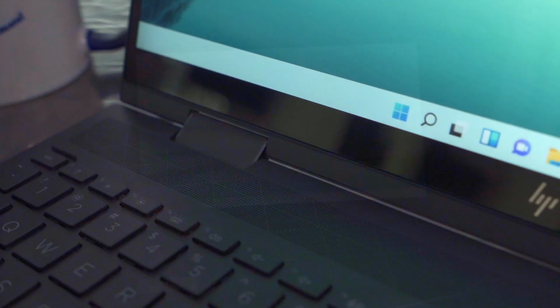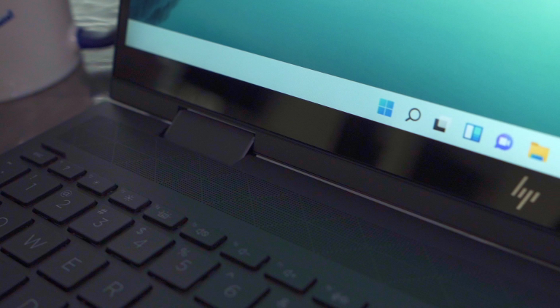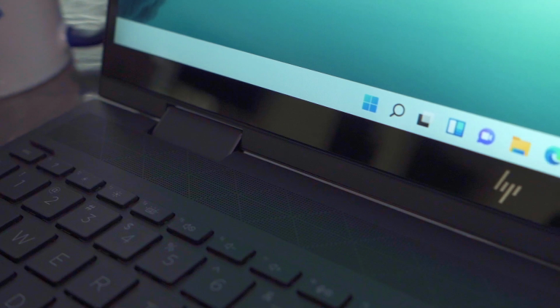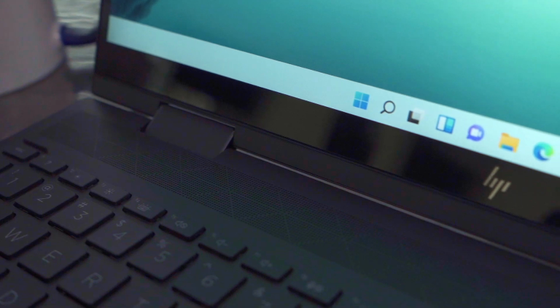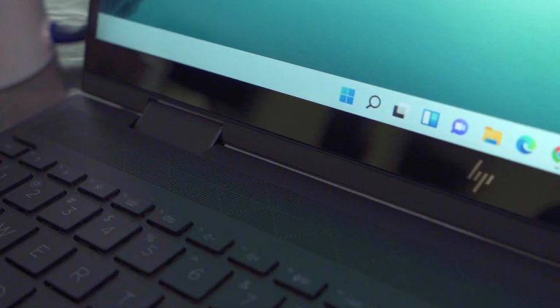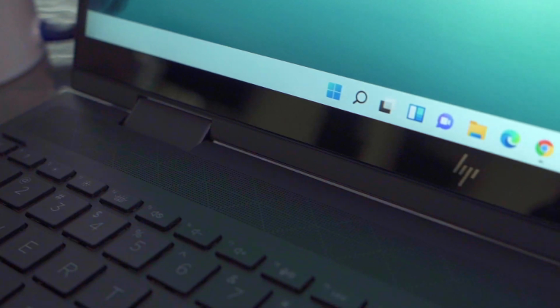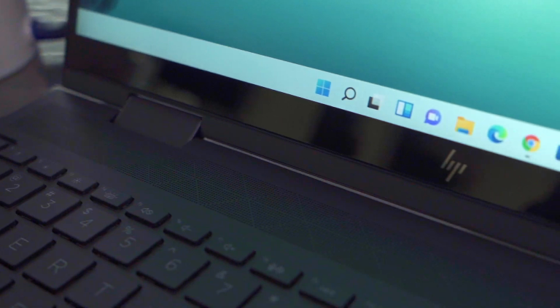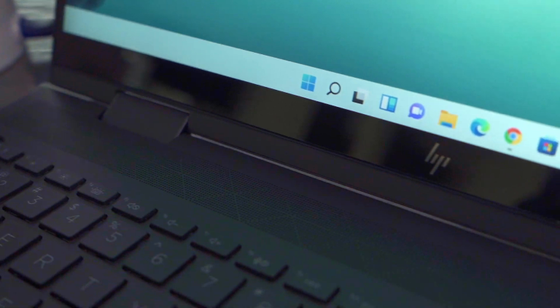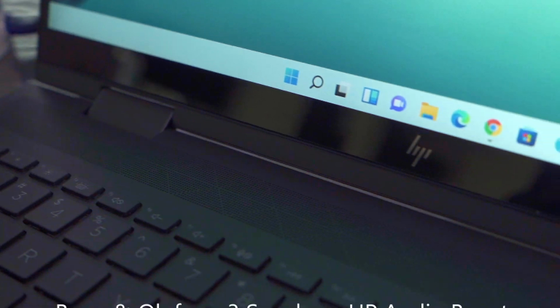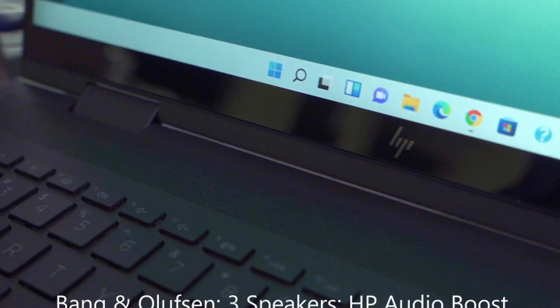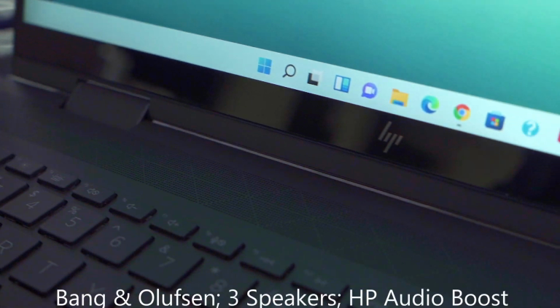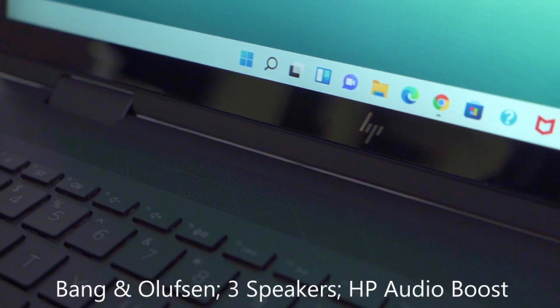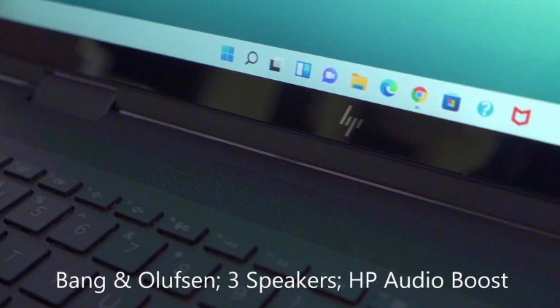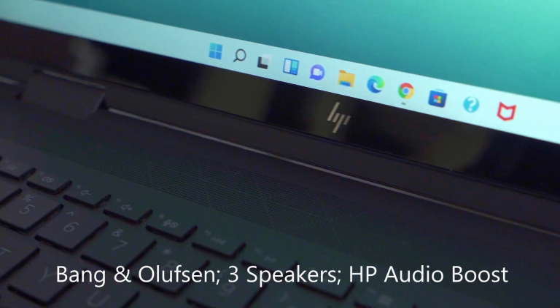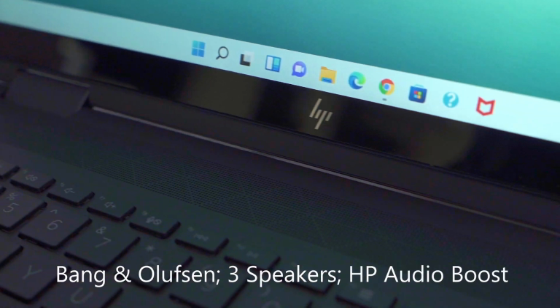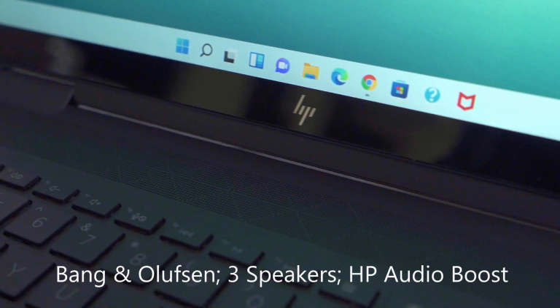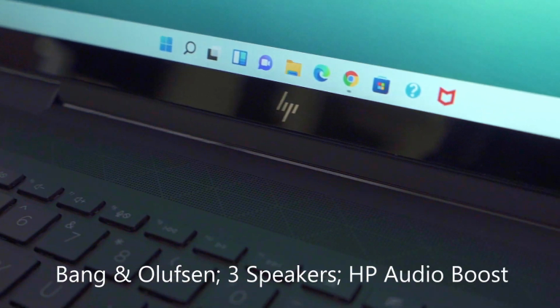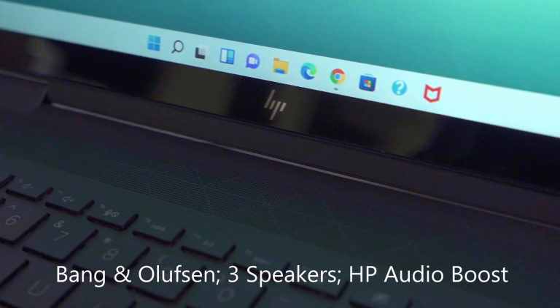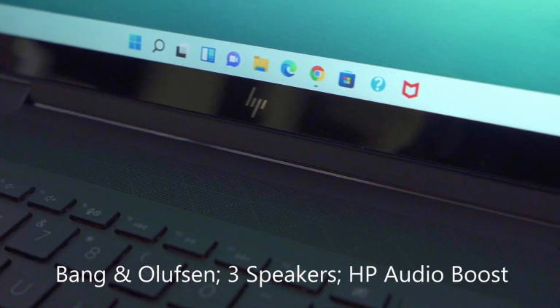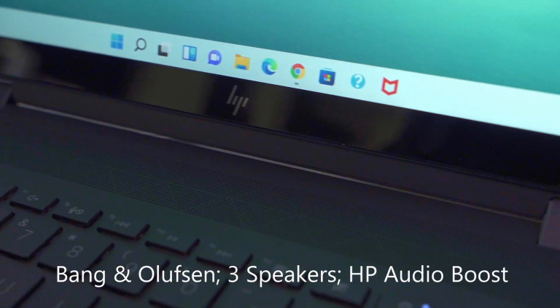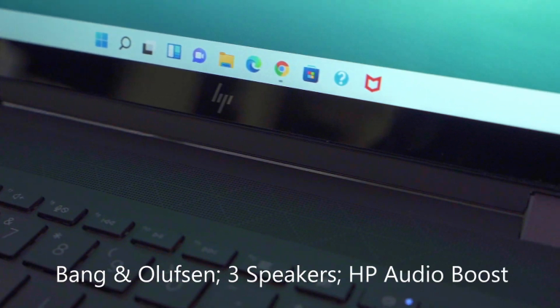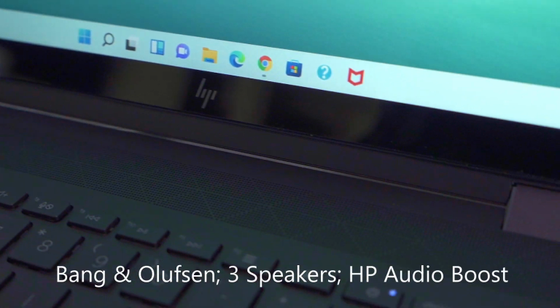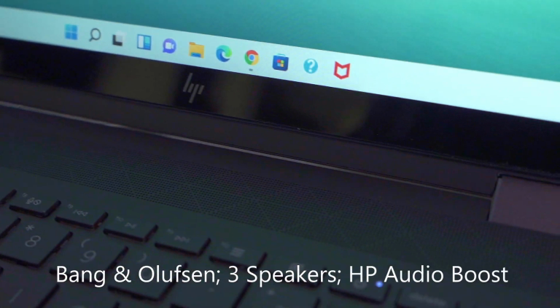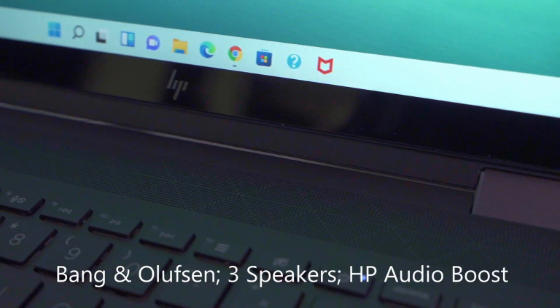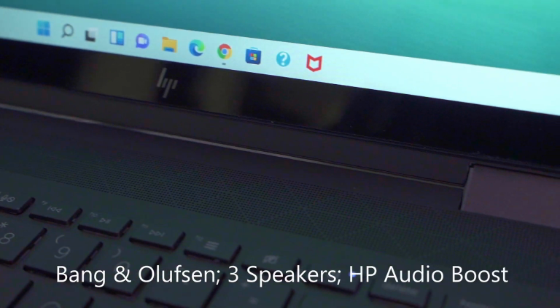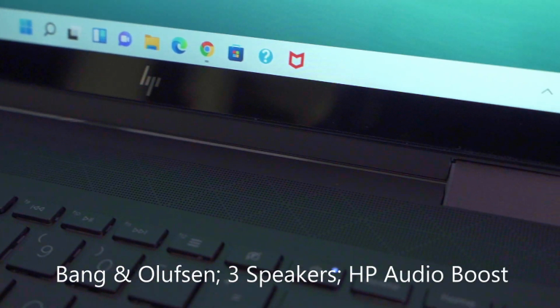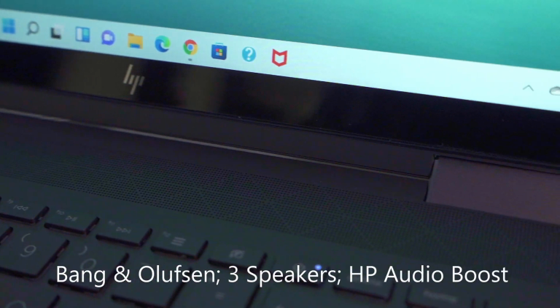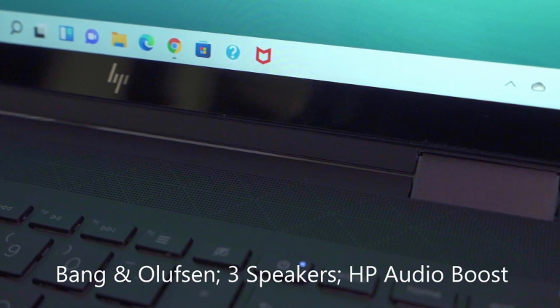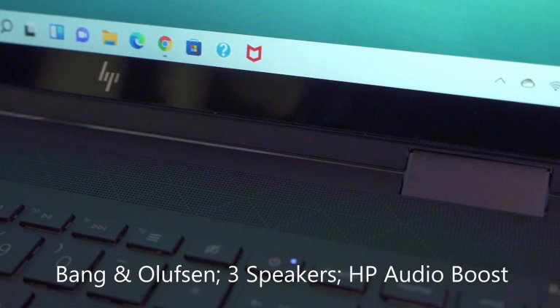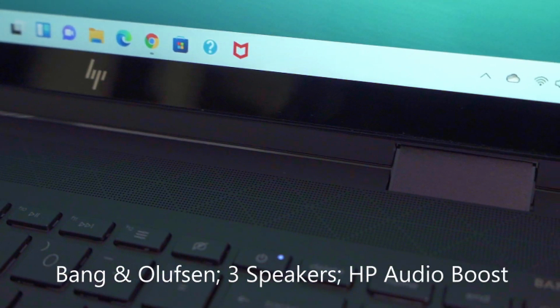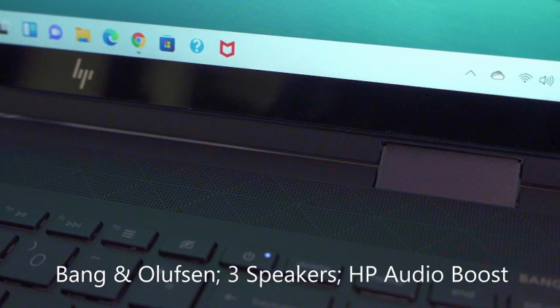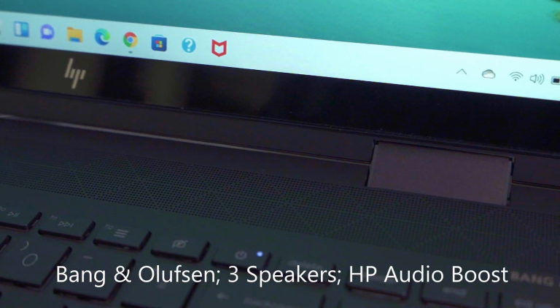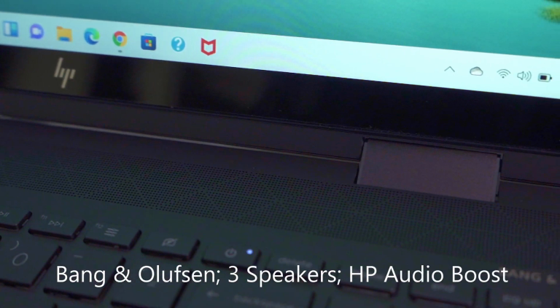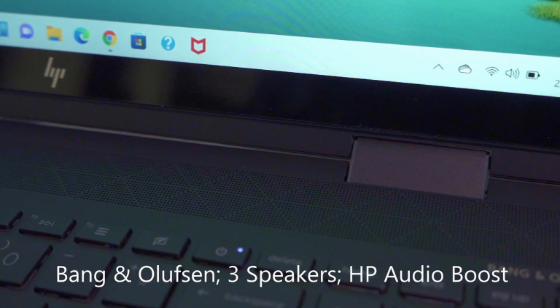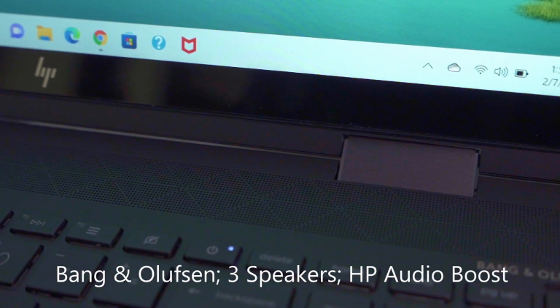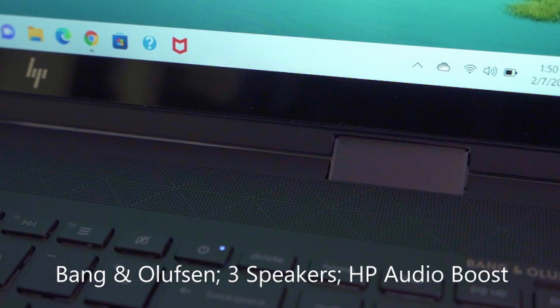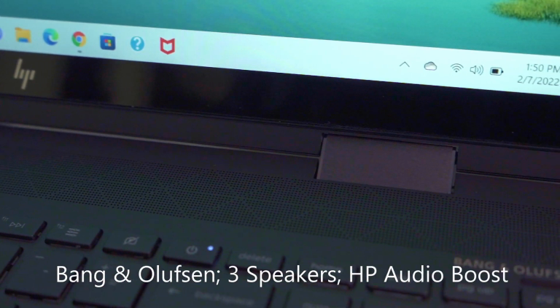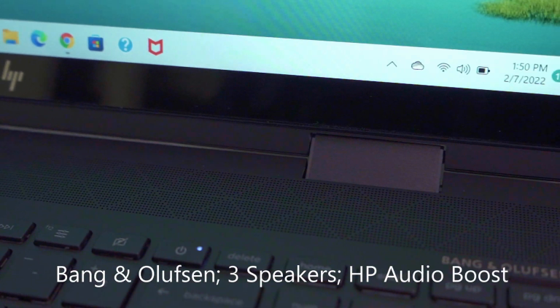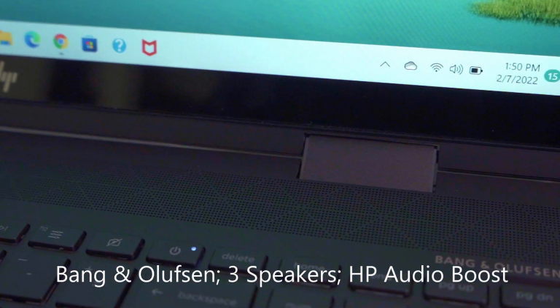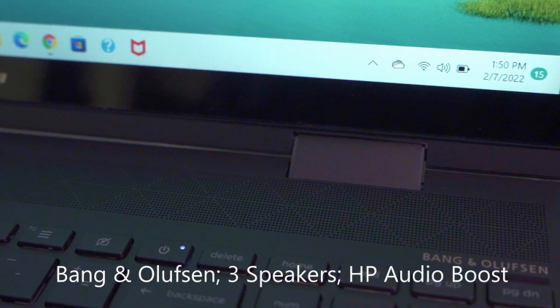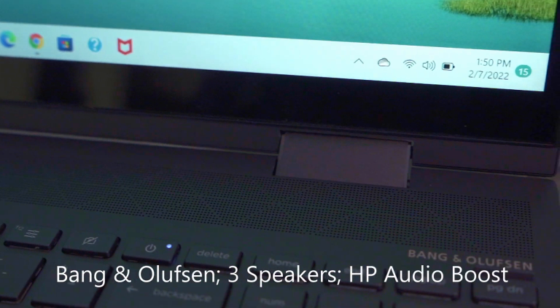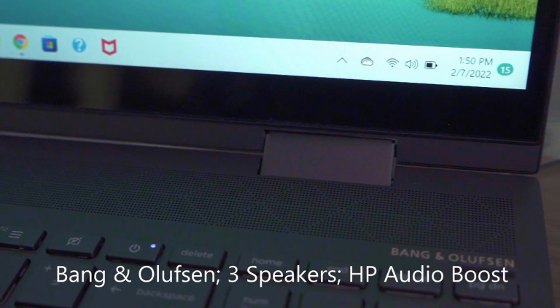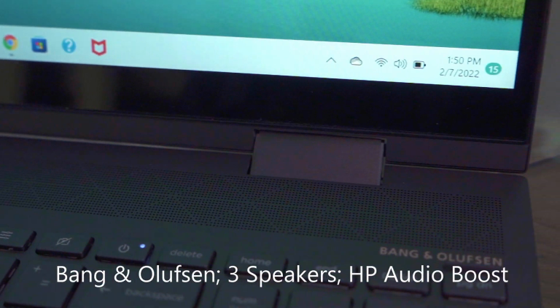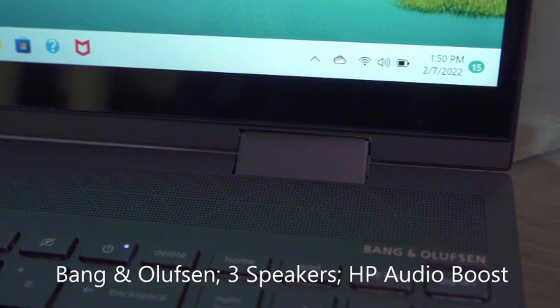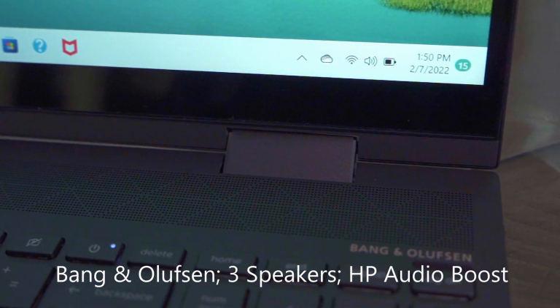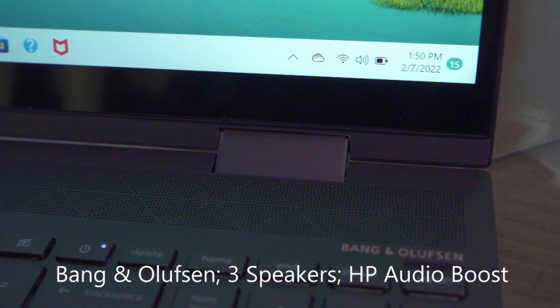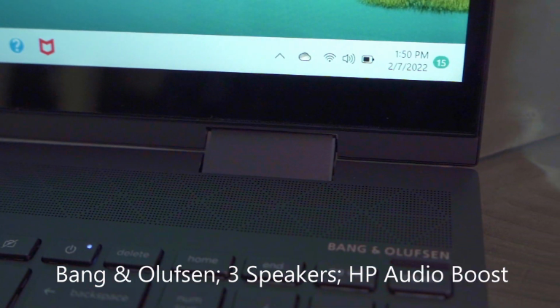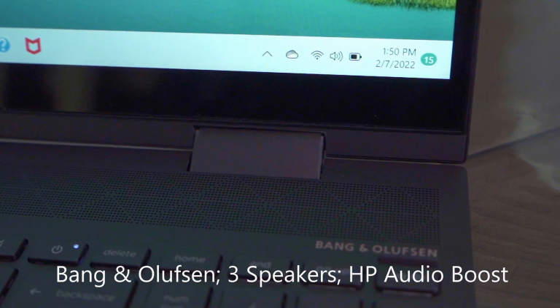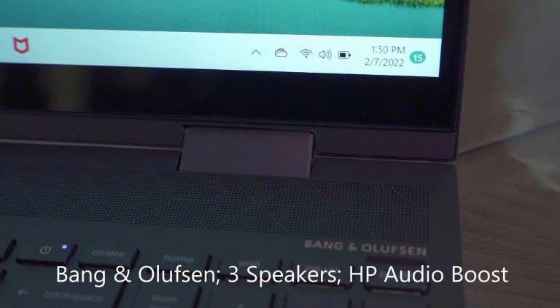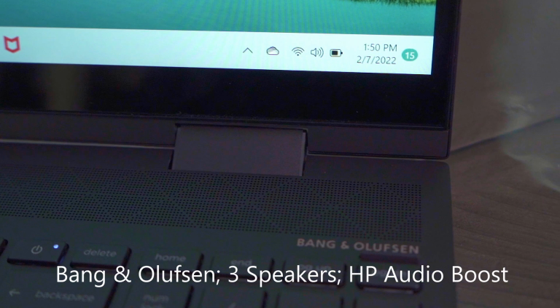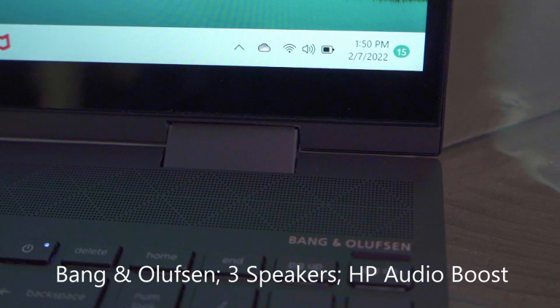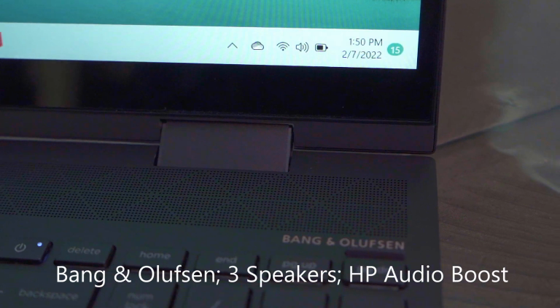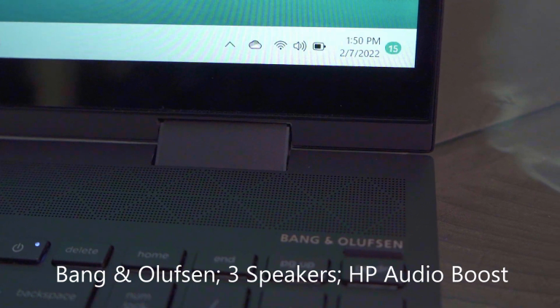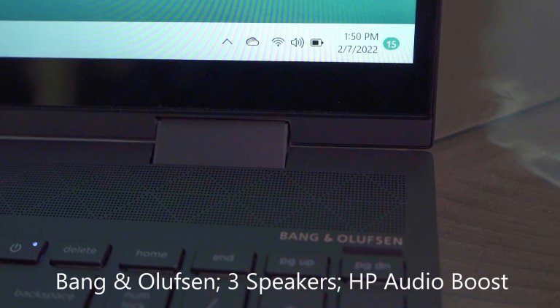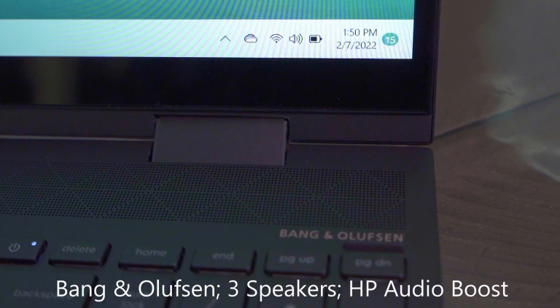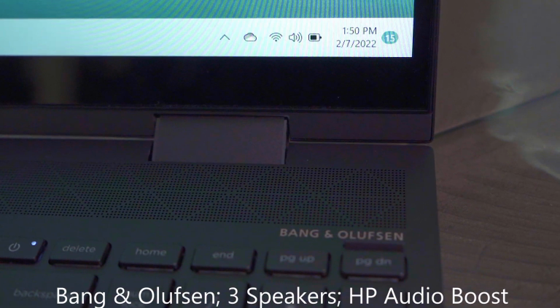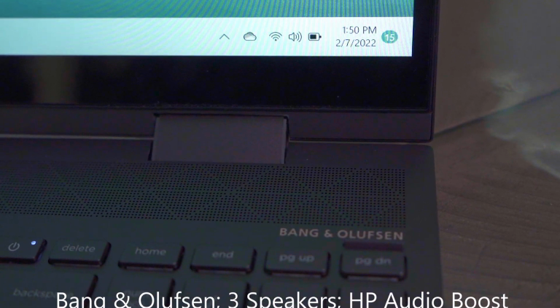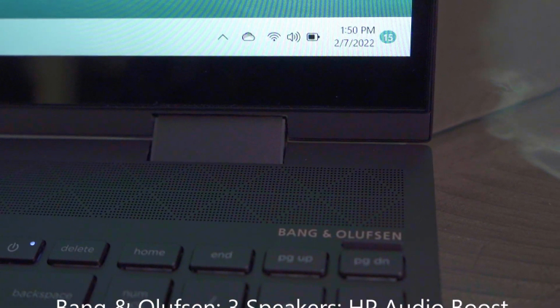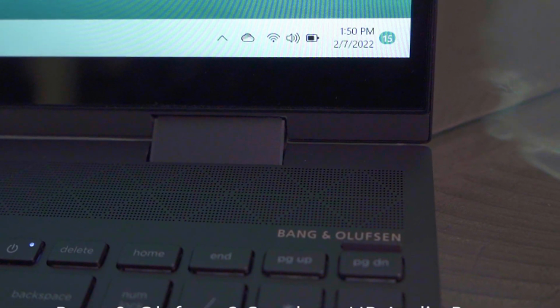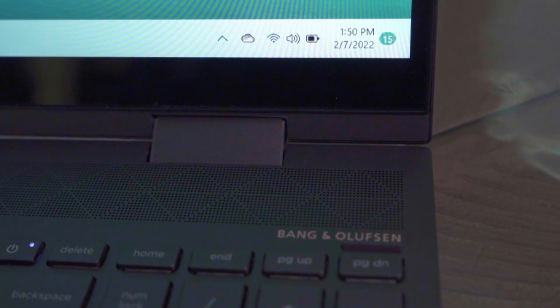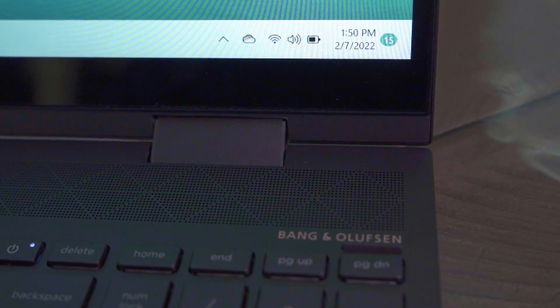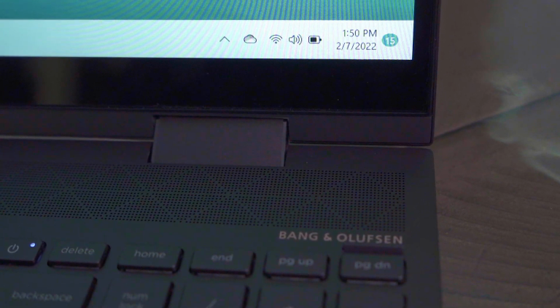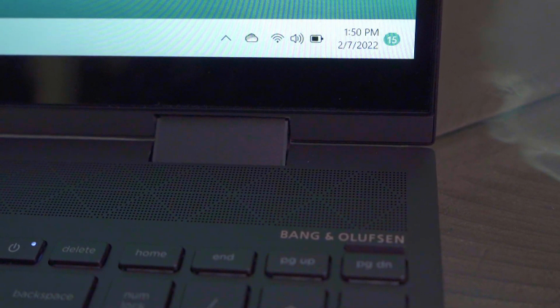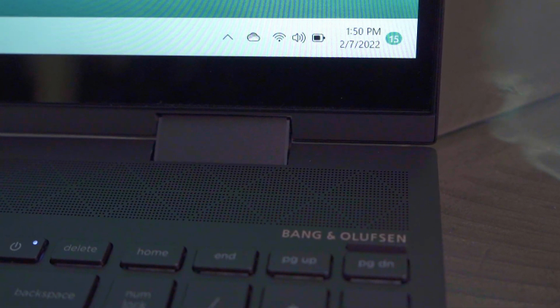What I love about this laptop is that the audio is by Bang & Olufsen. You get three speakers and HP audio boost.